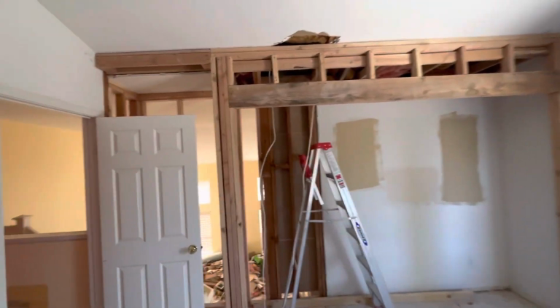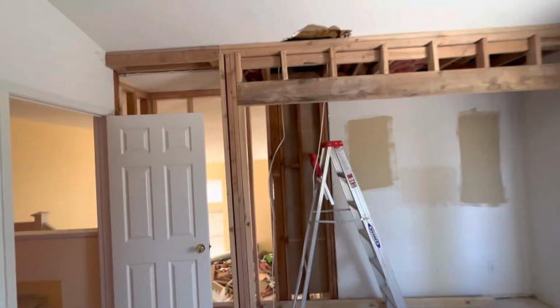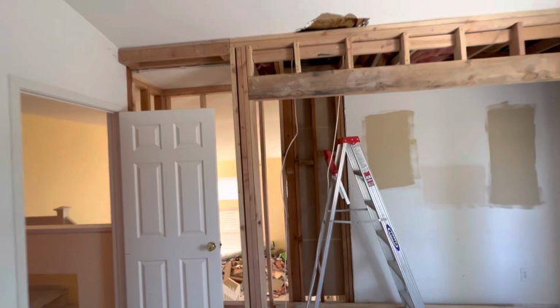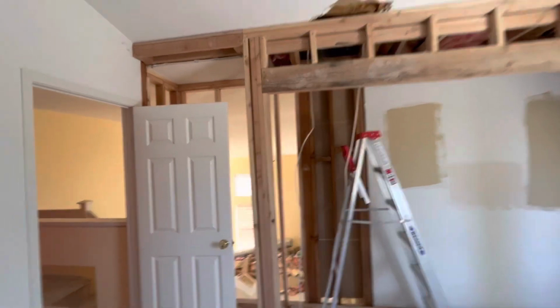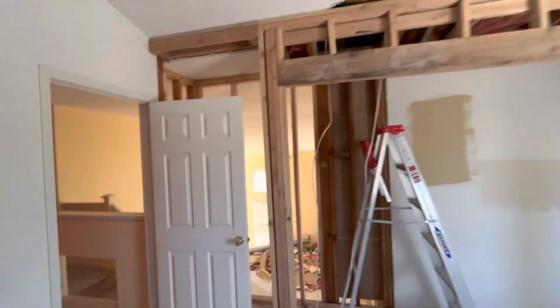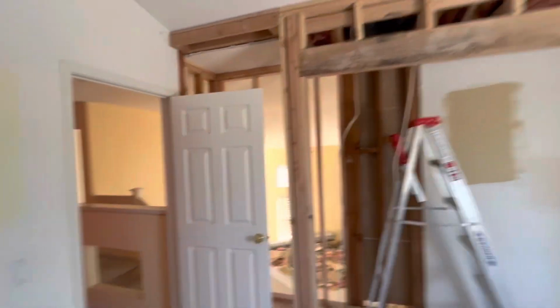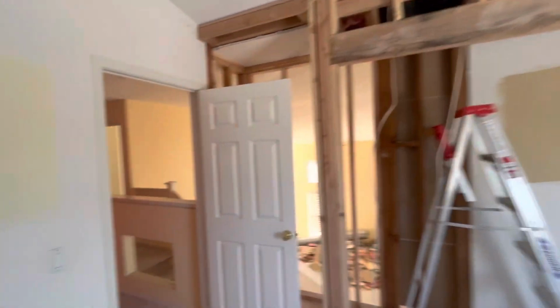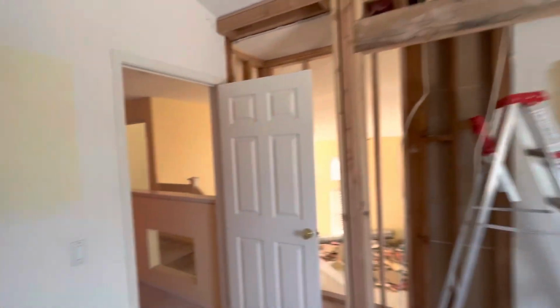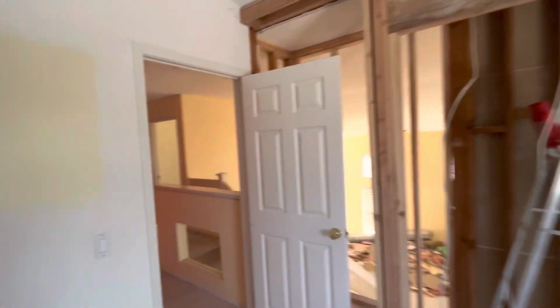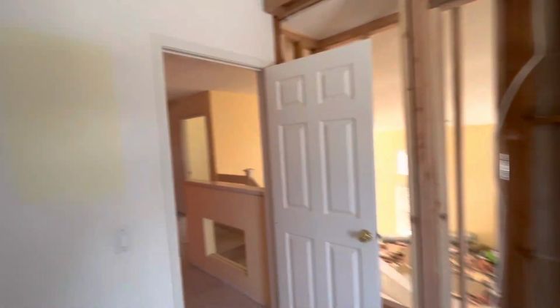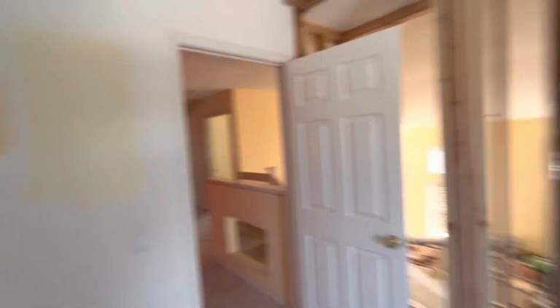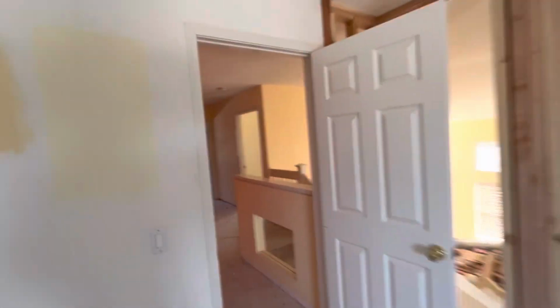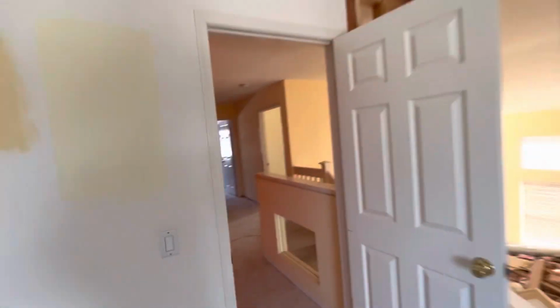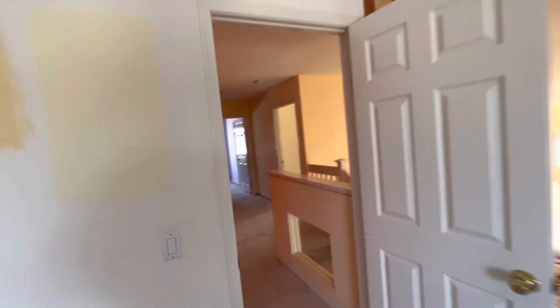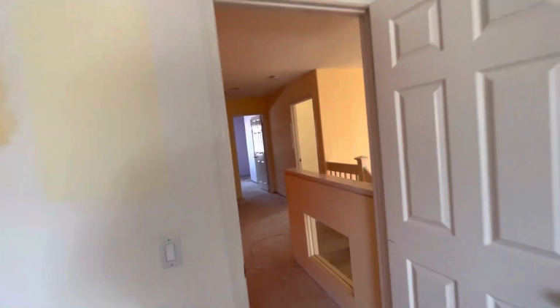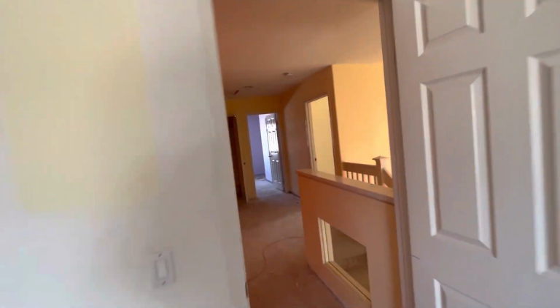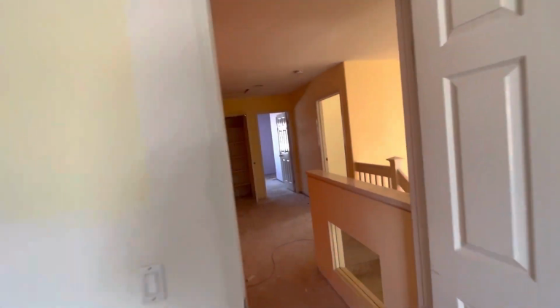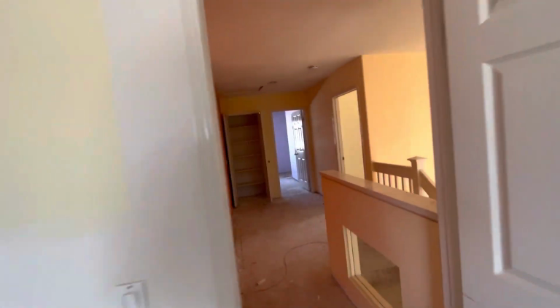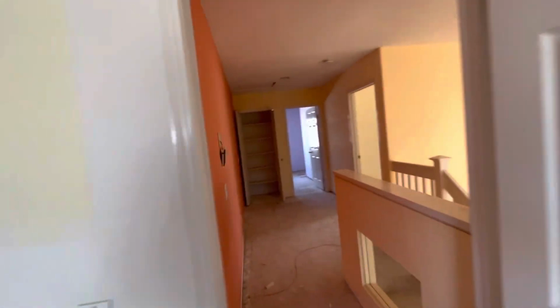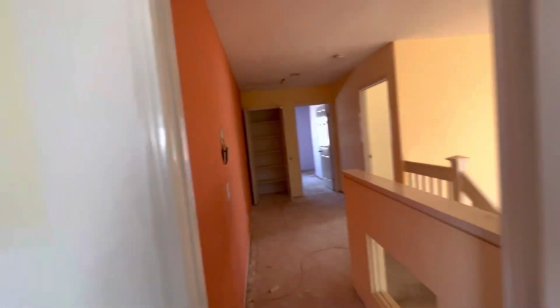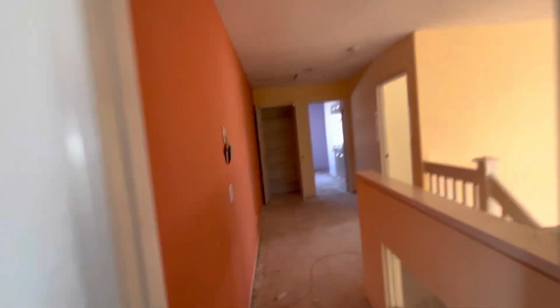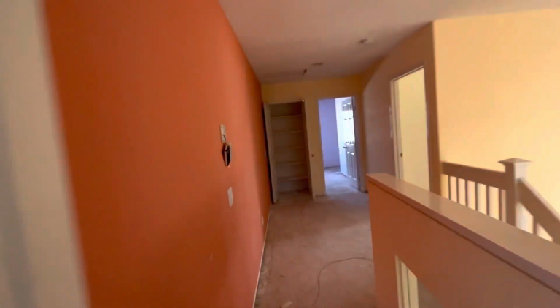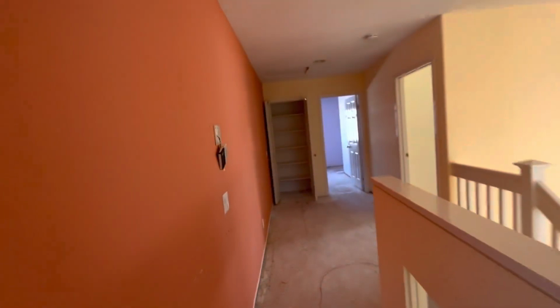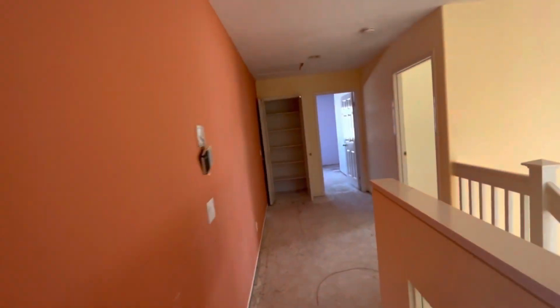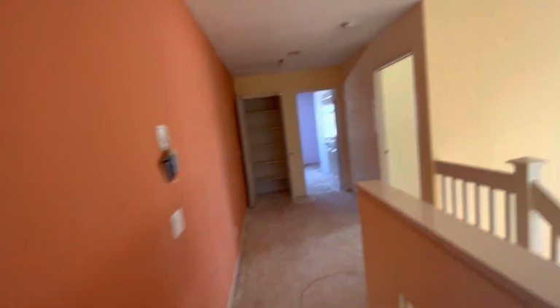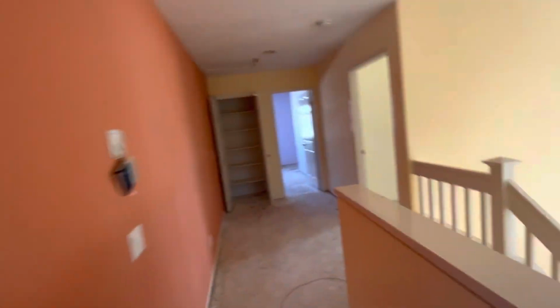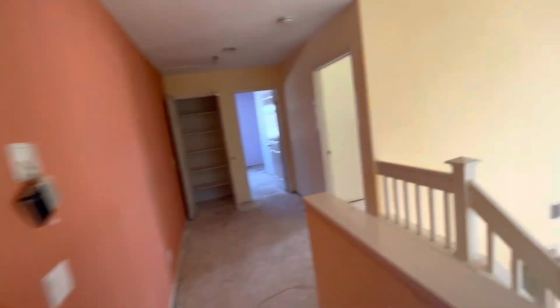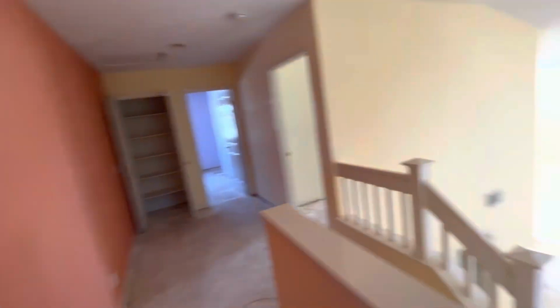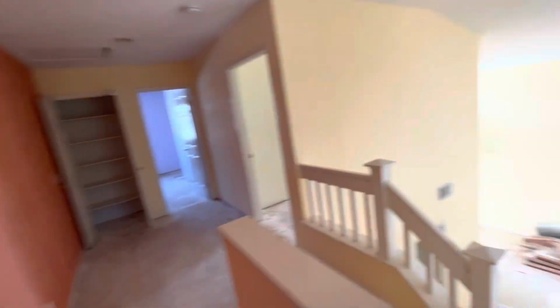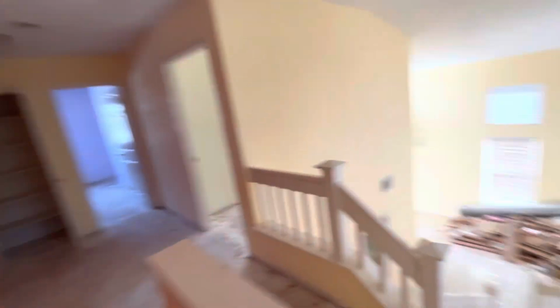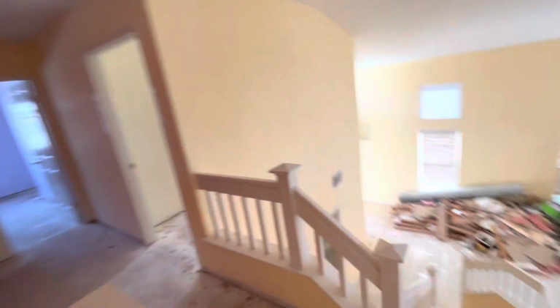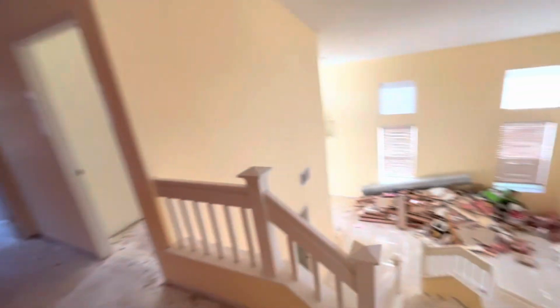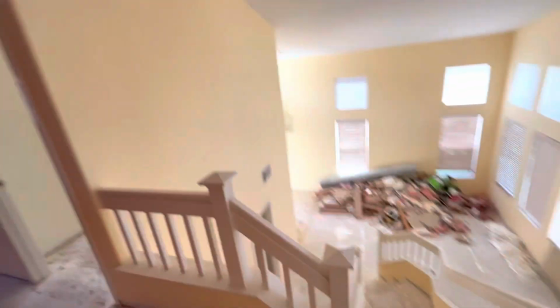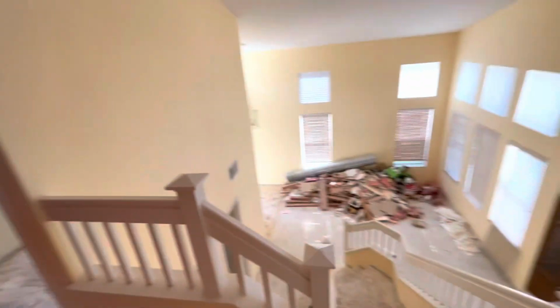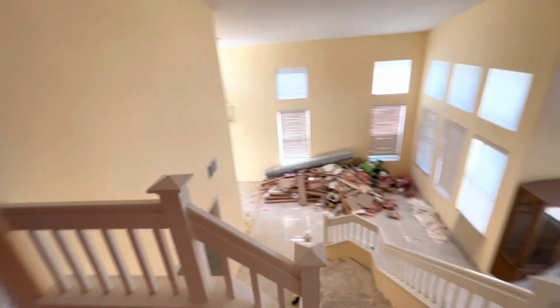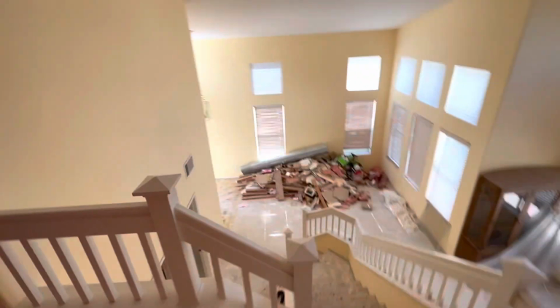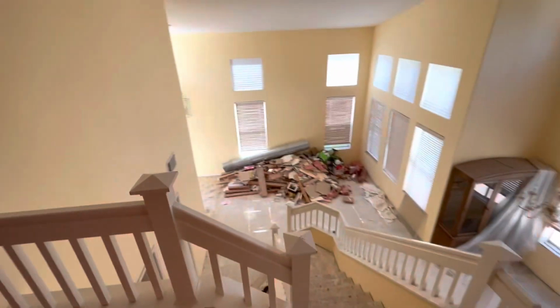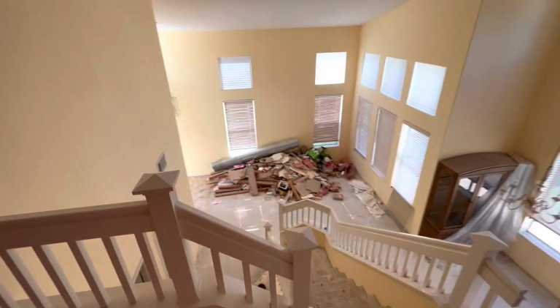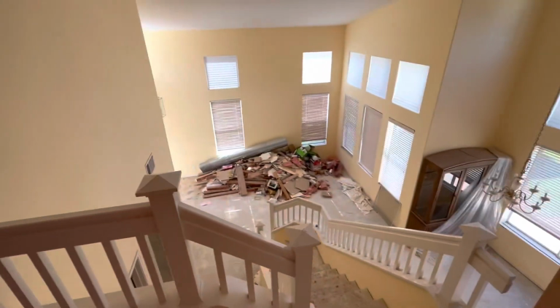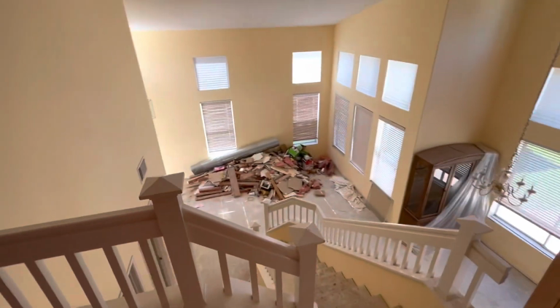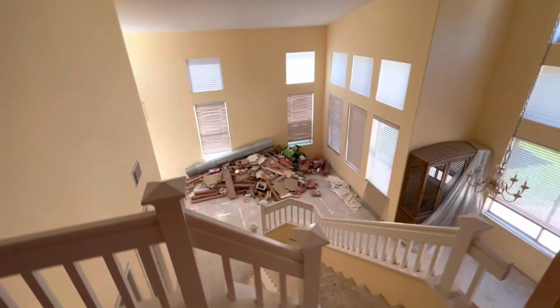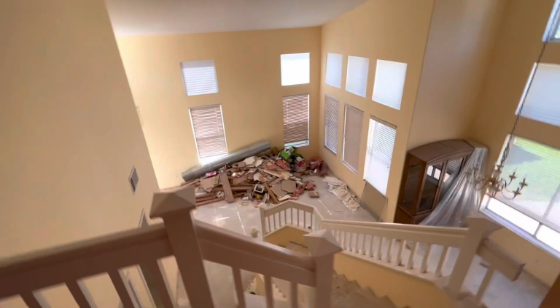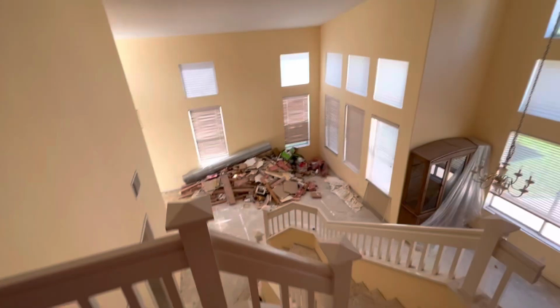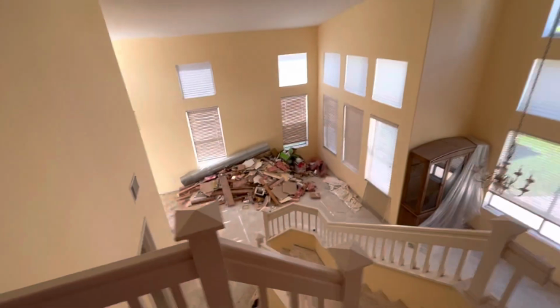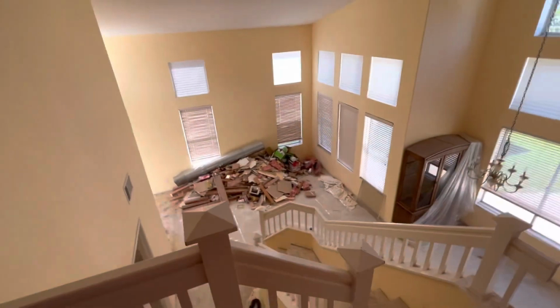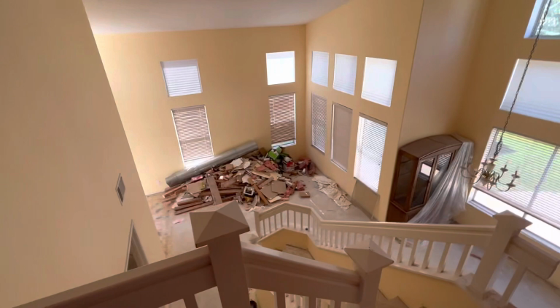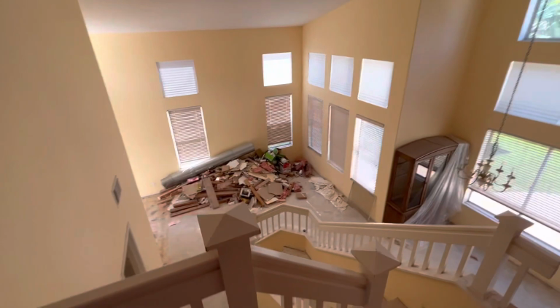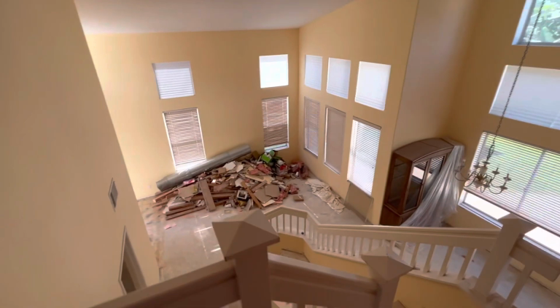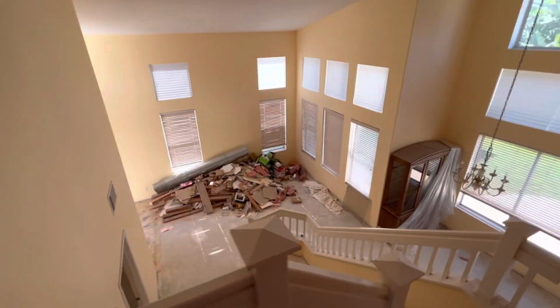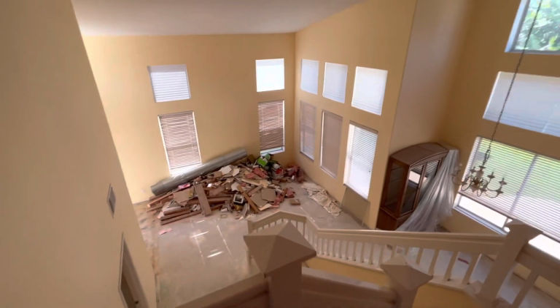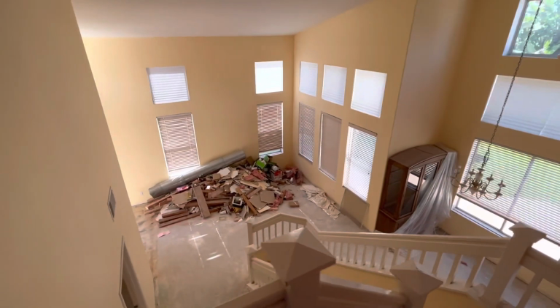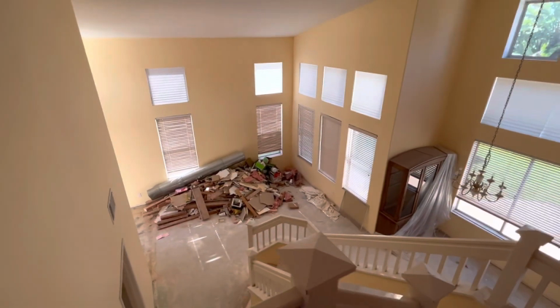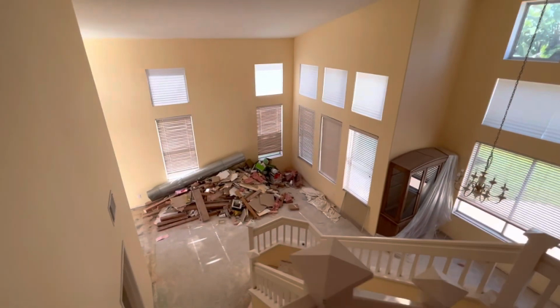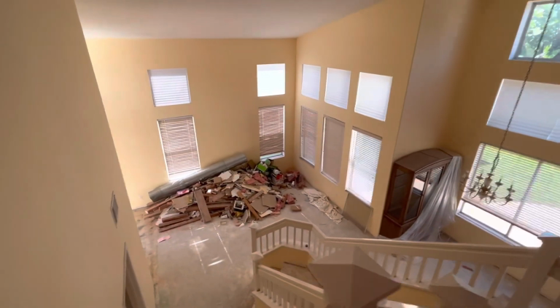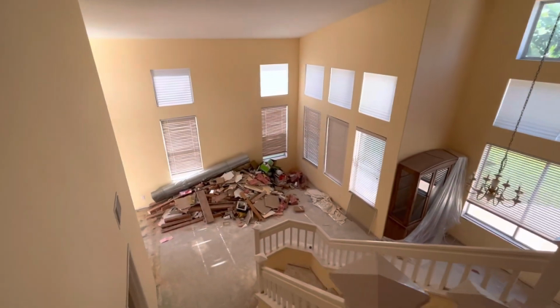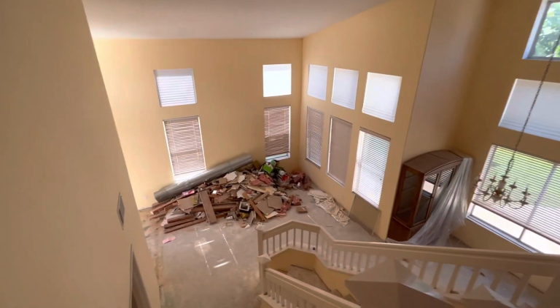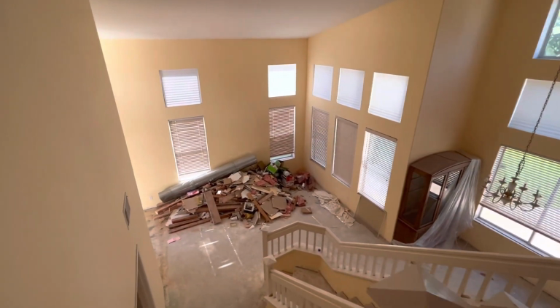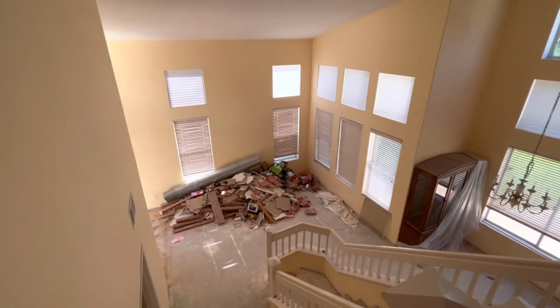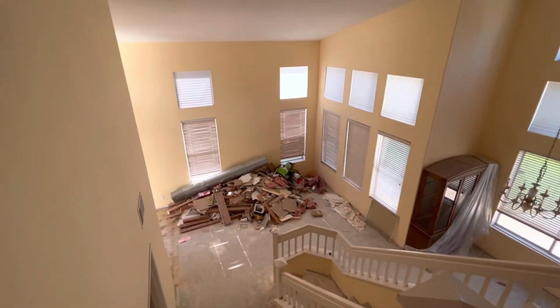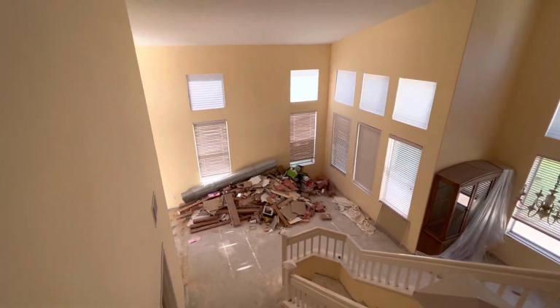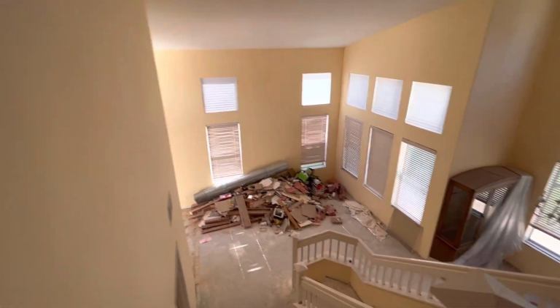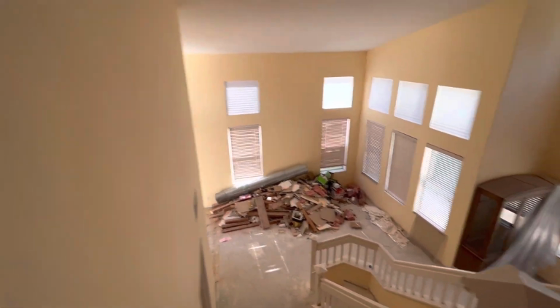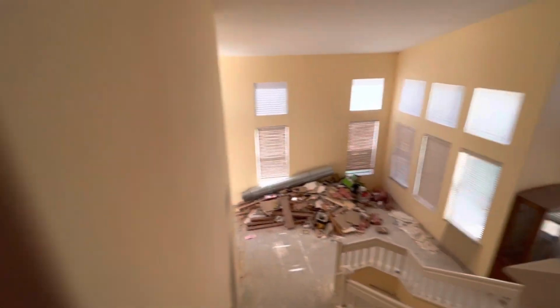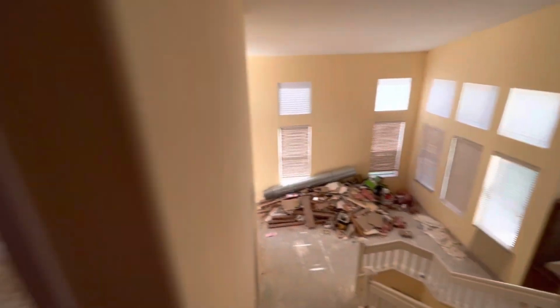Closet framing is done. That trash we're going to pick up once all the roof is done.